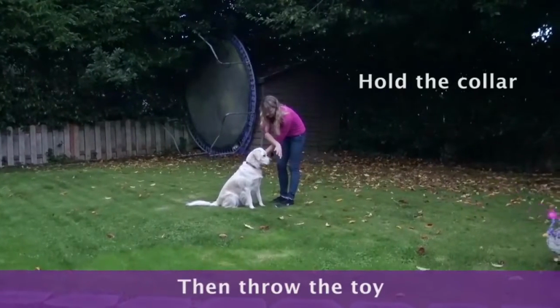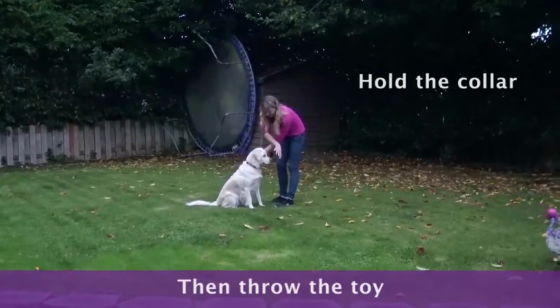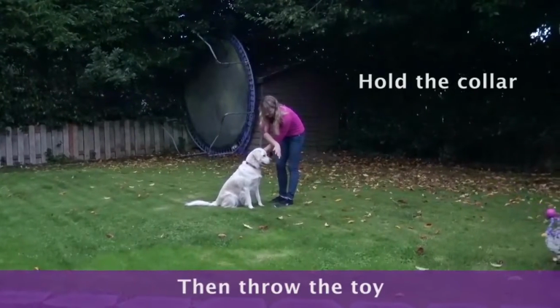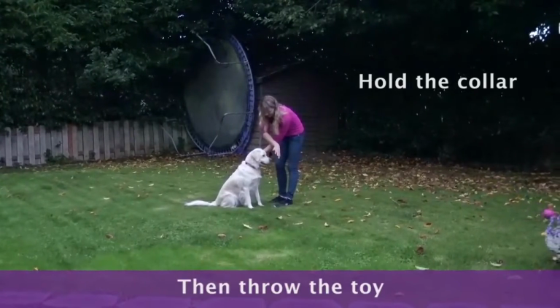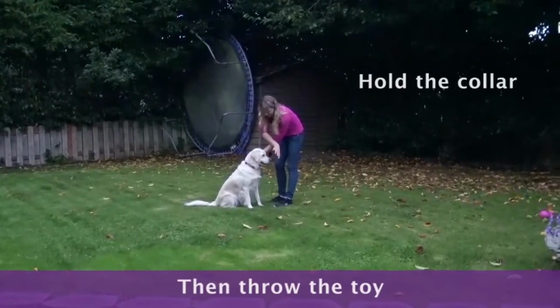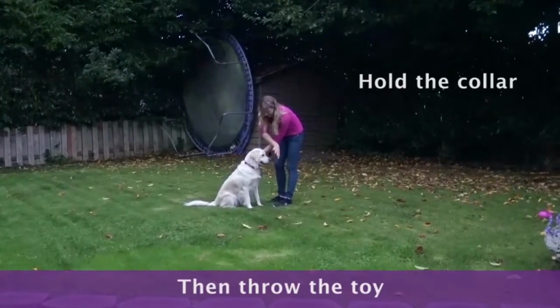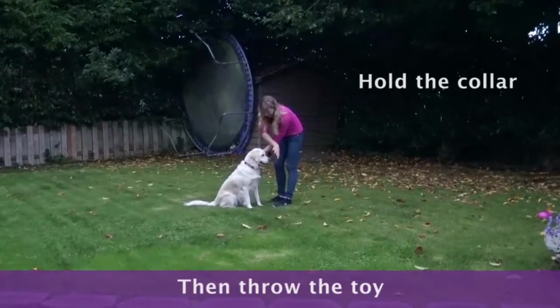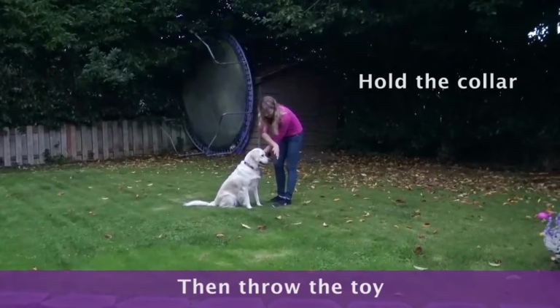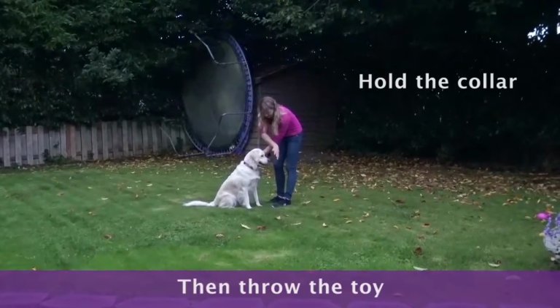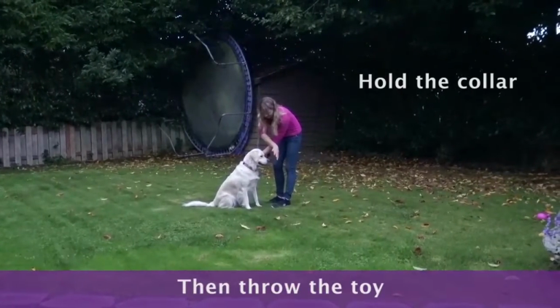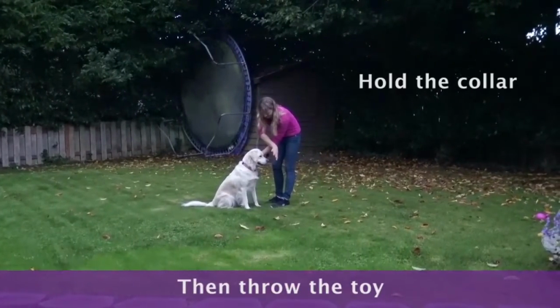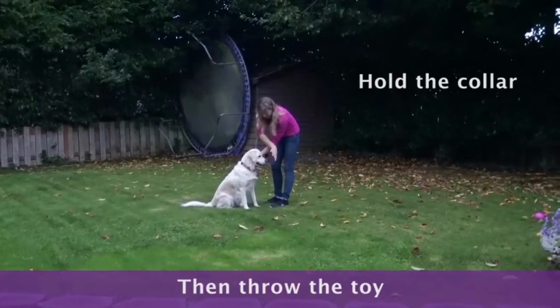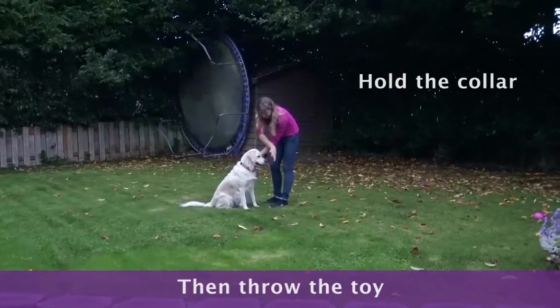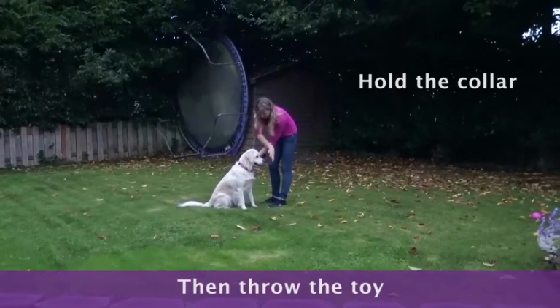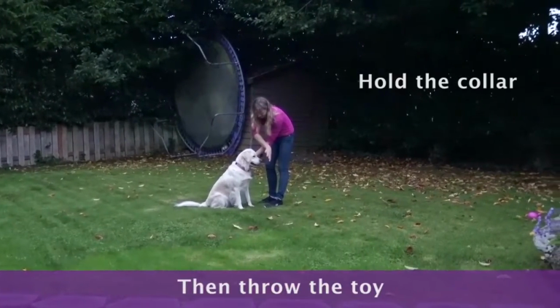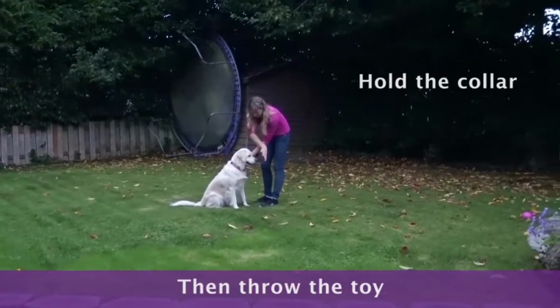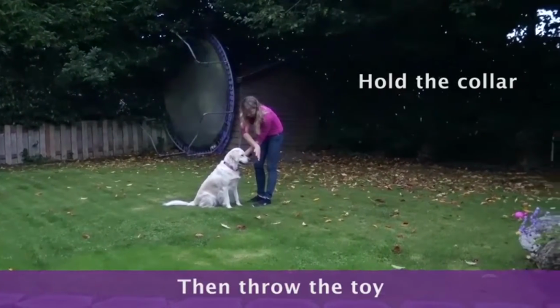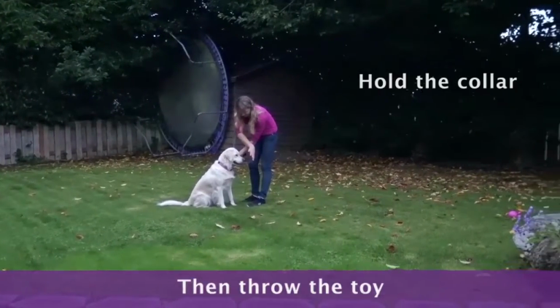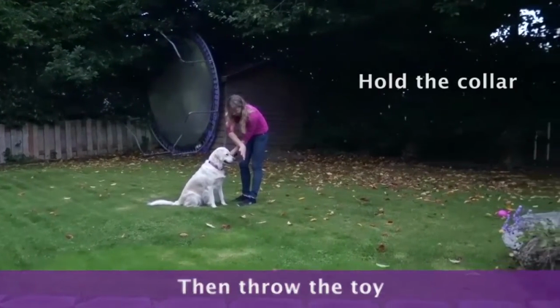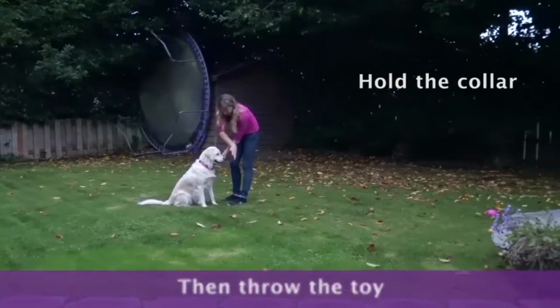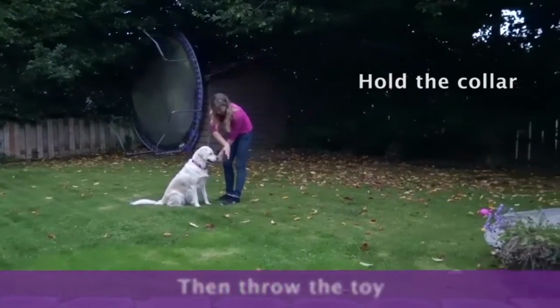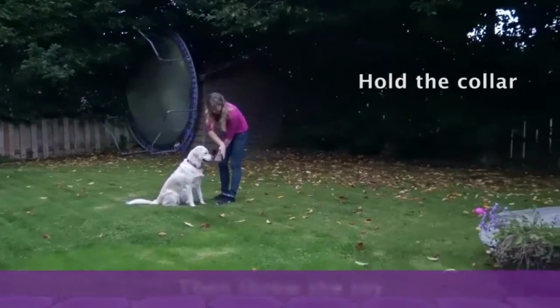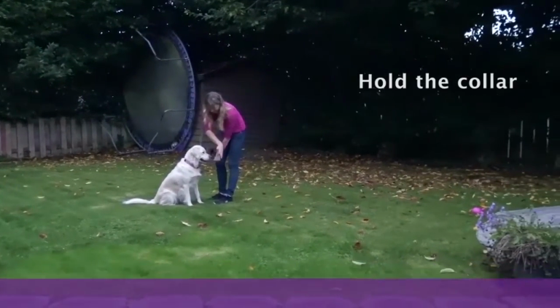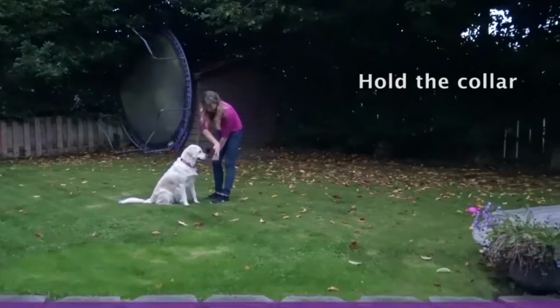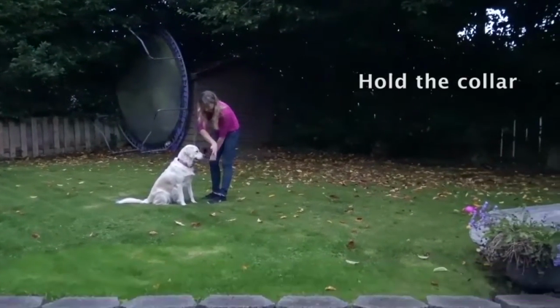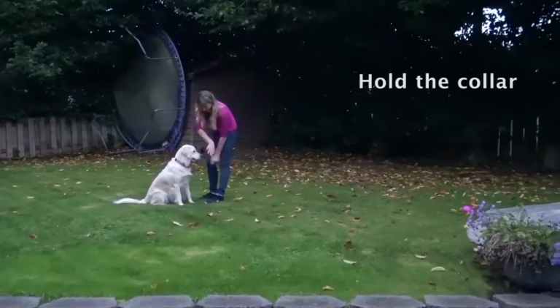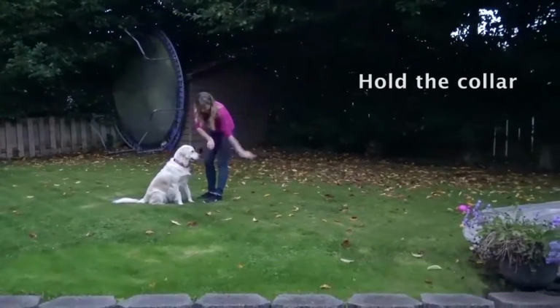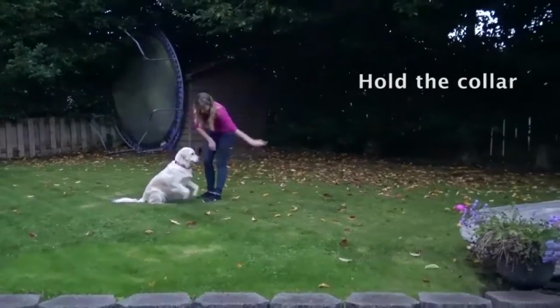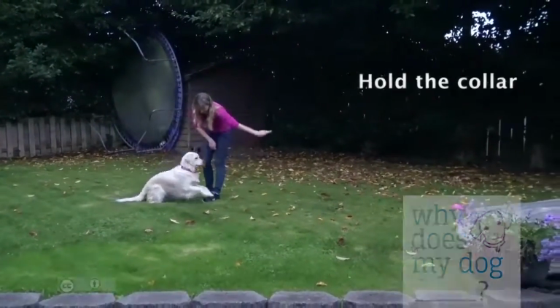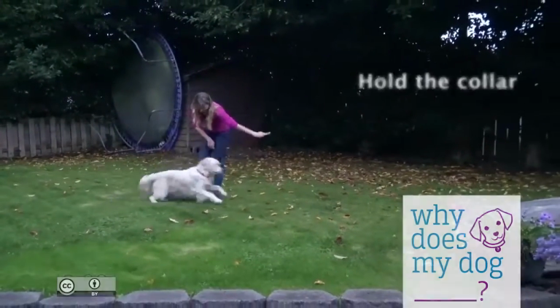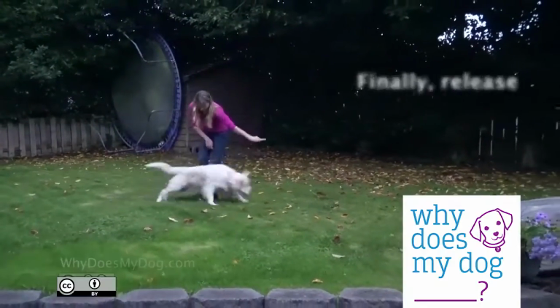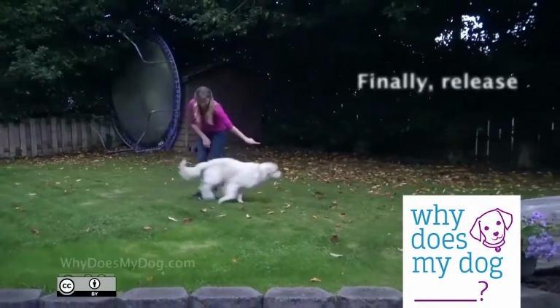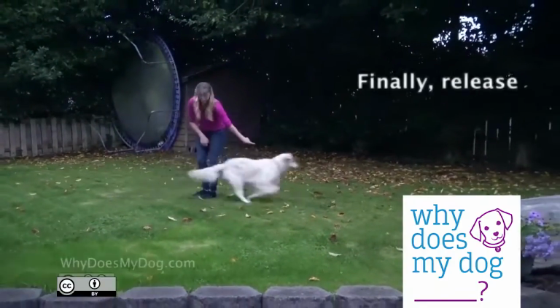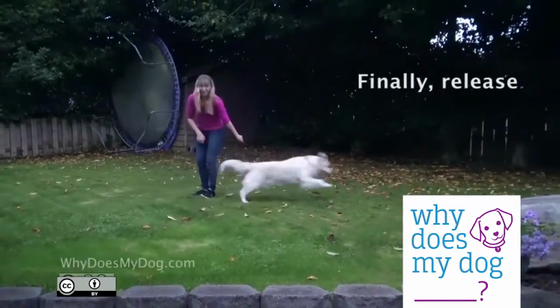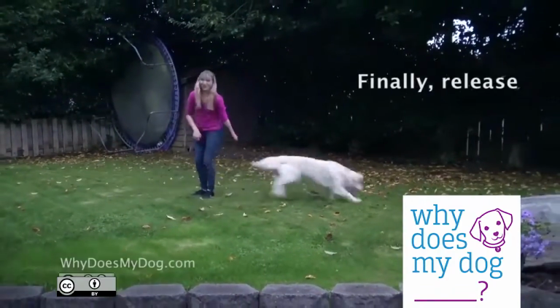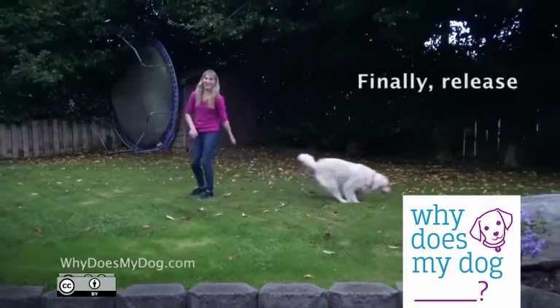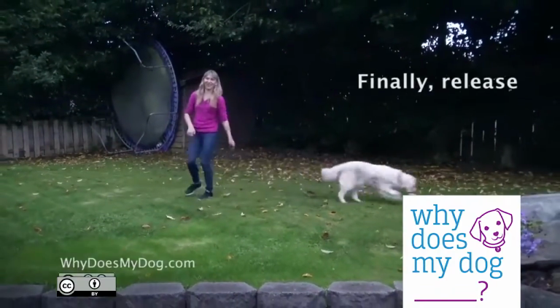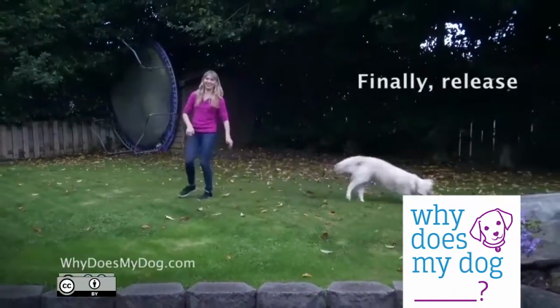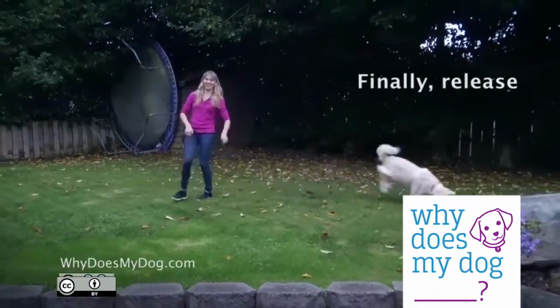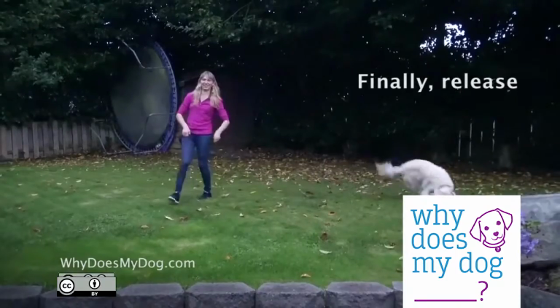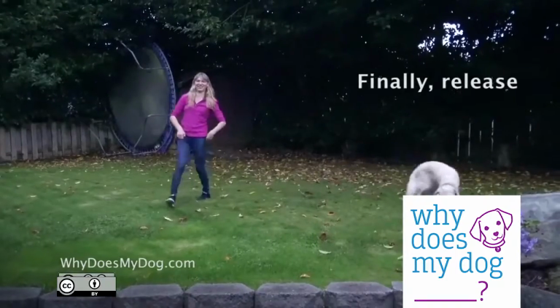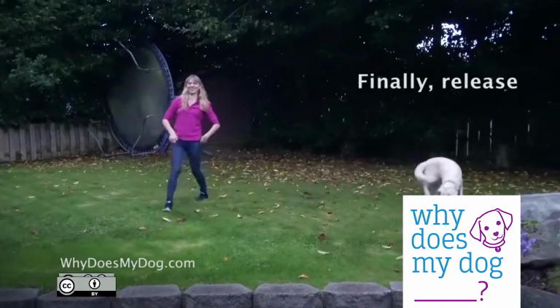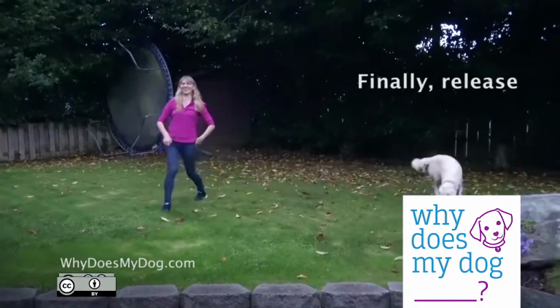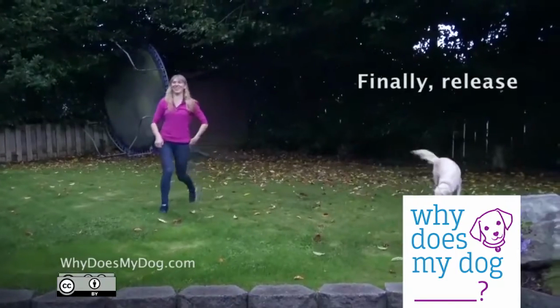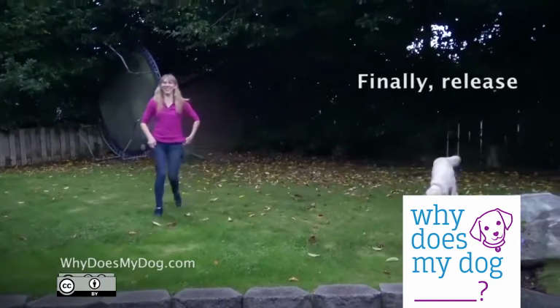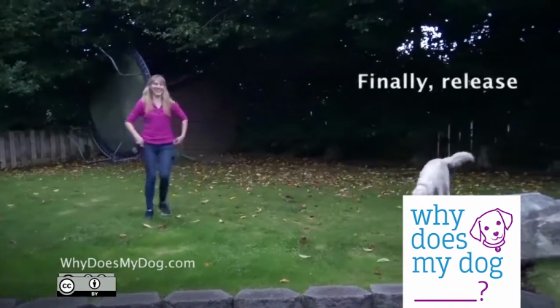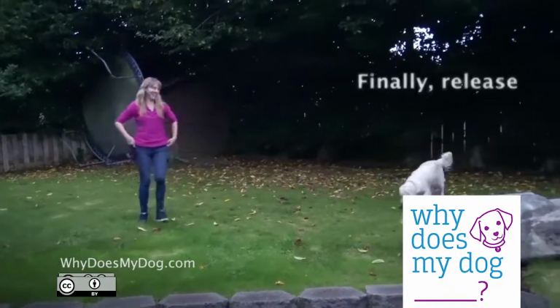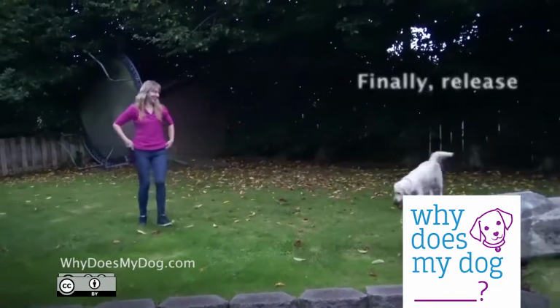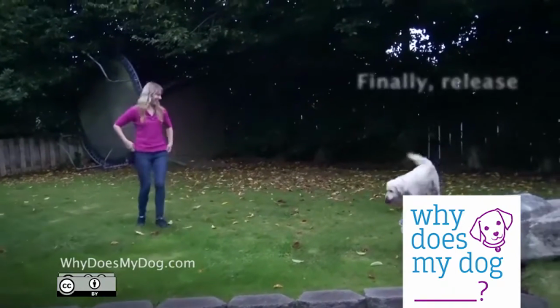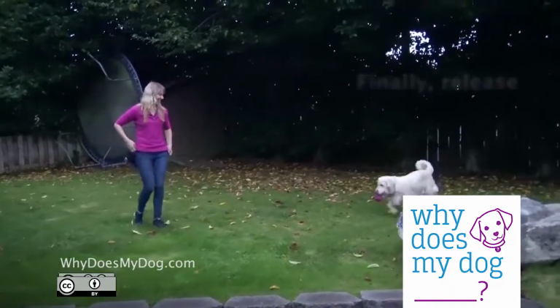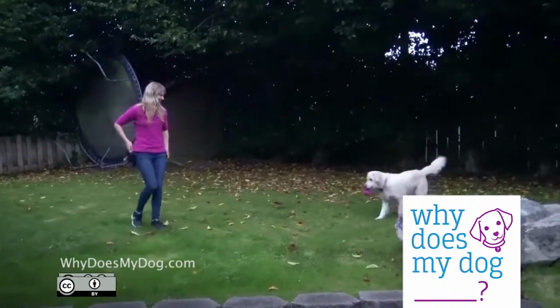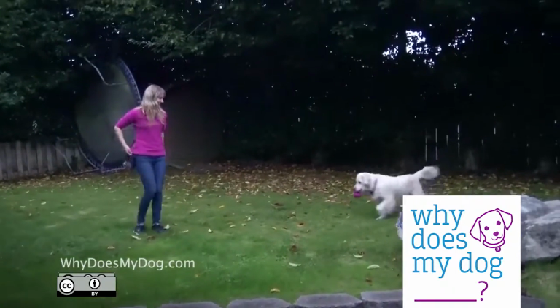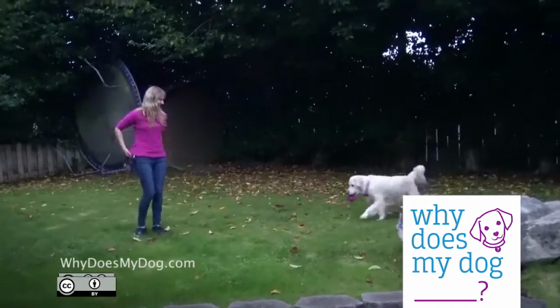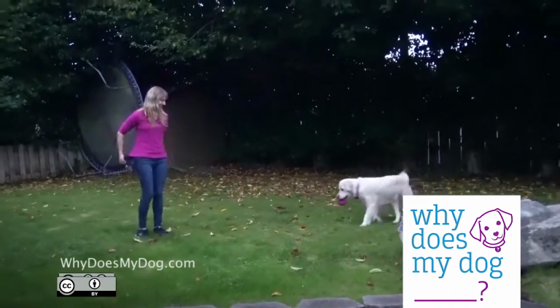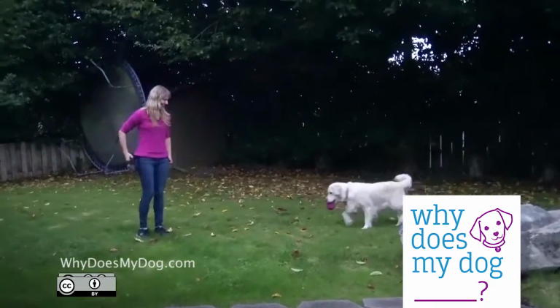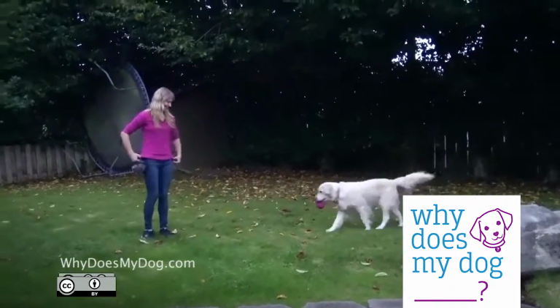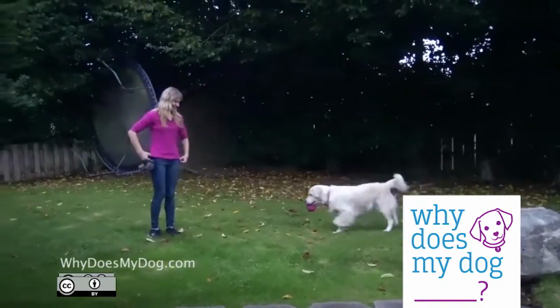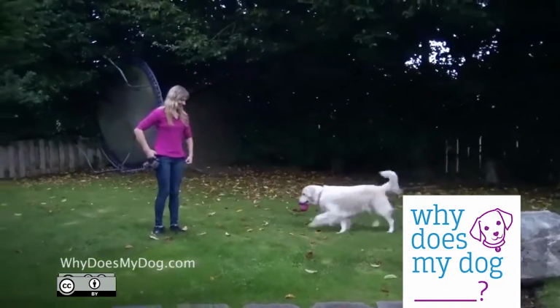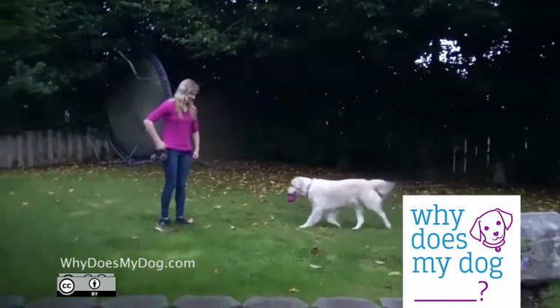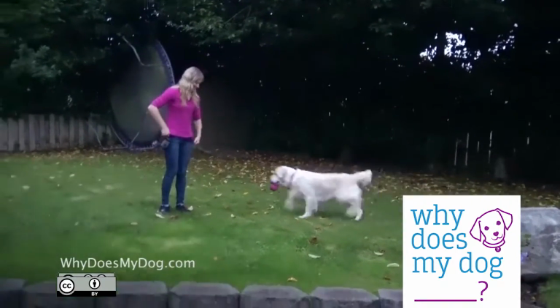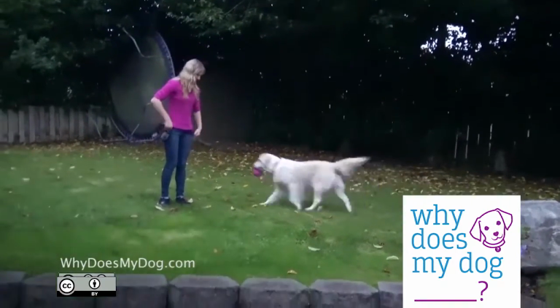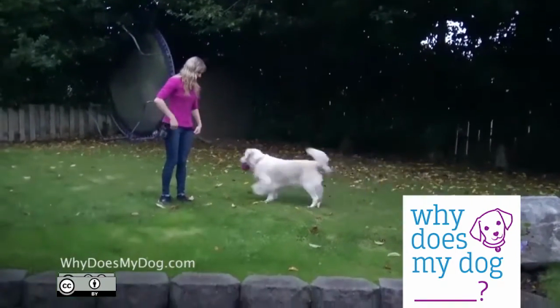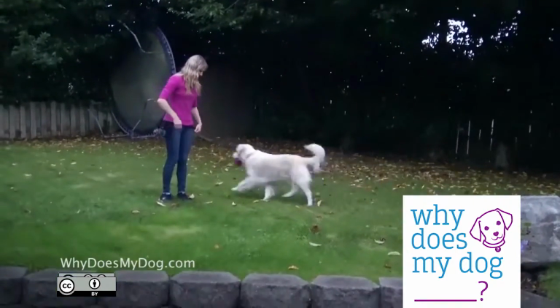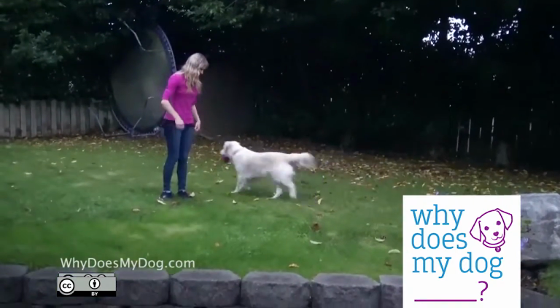Once again, hold the collar to keep him from running after it. His reward is the release to run after the toy.